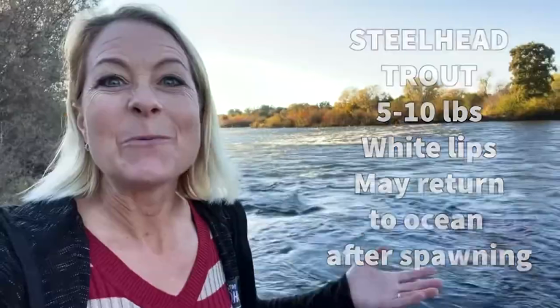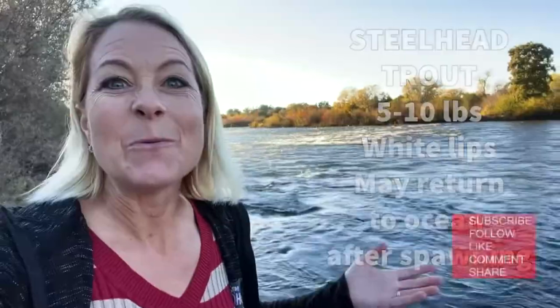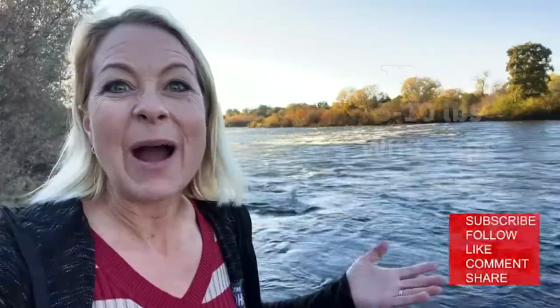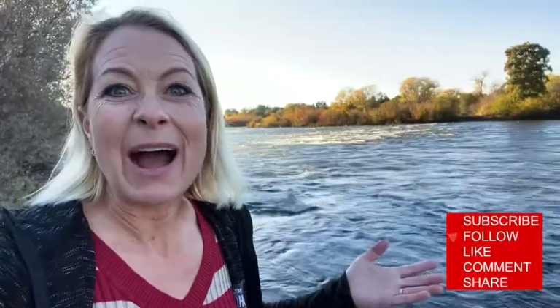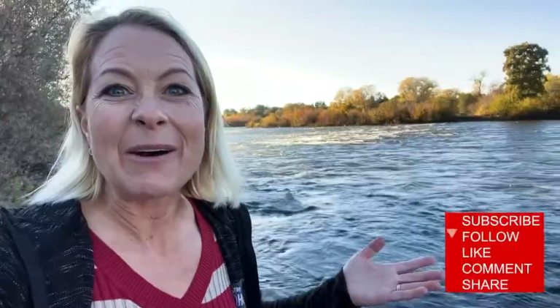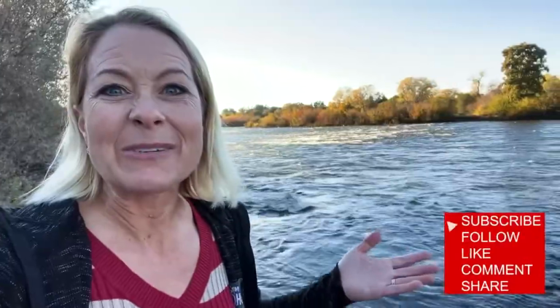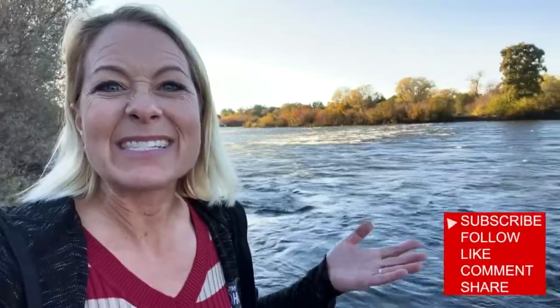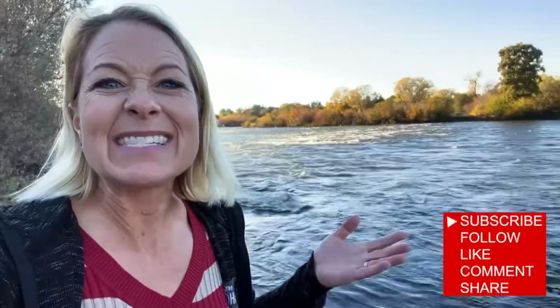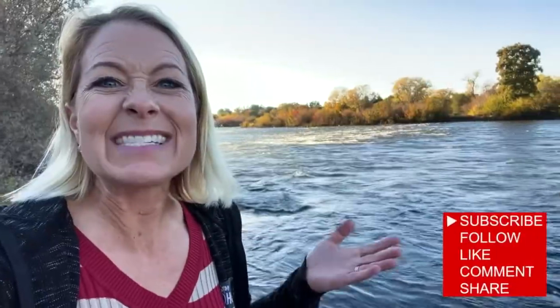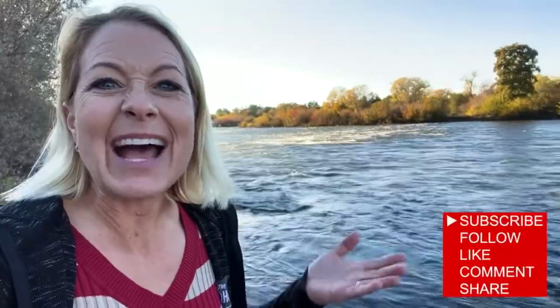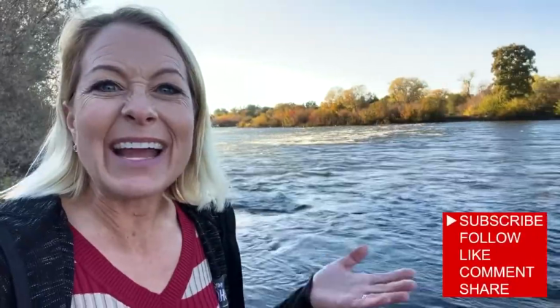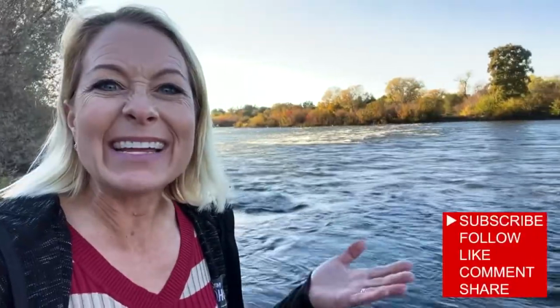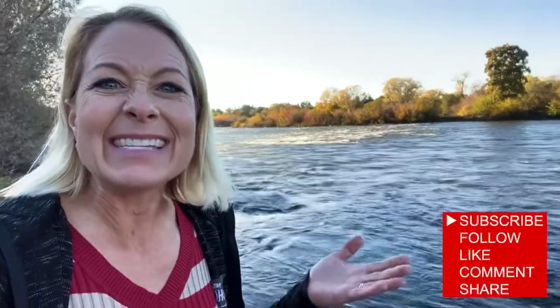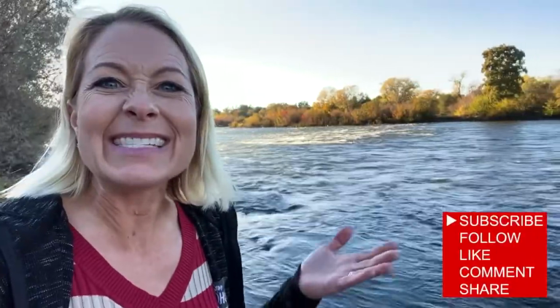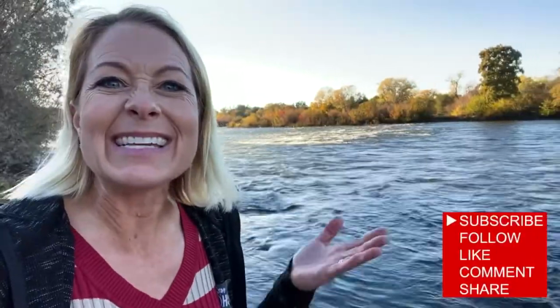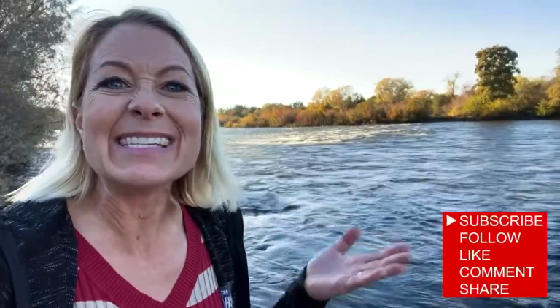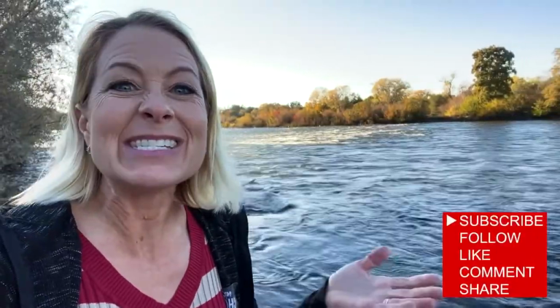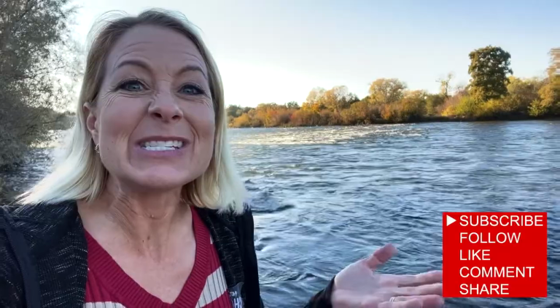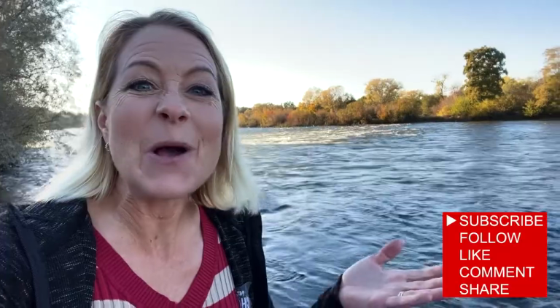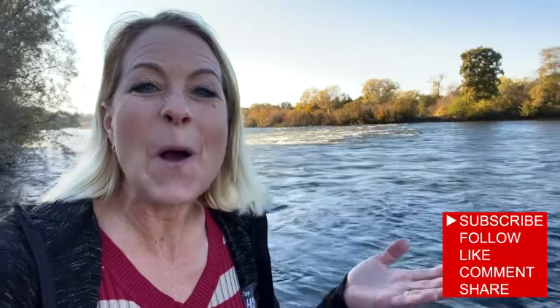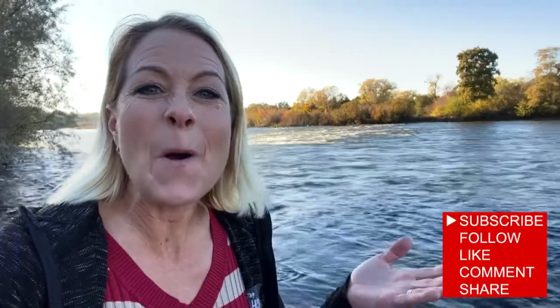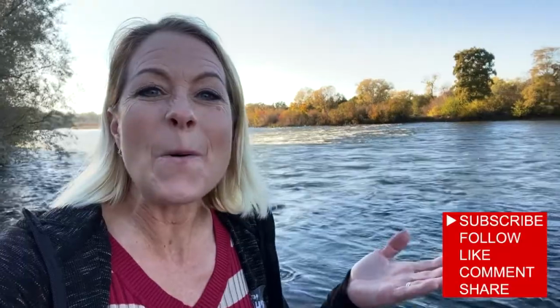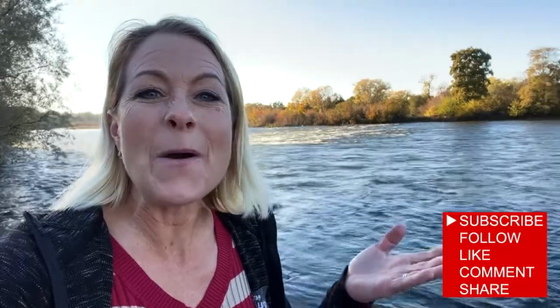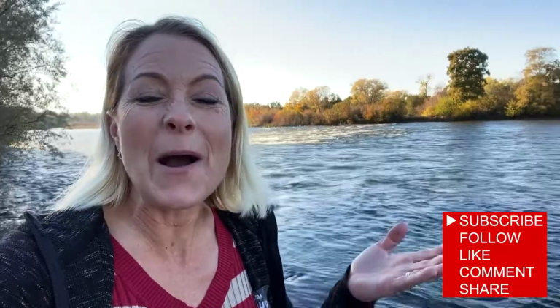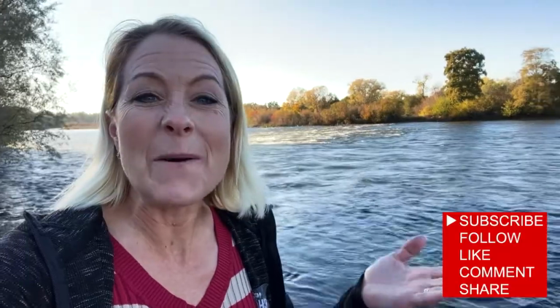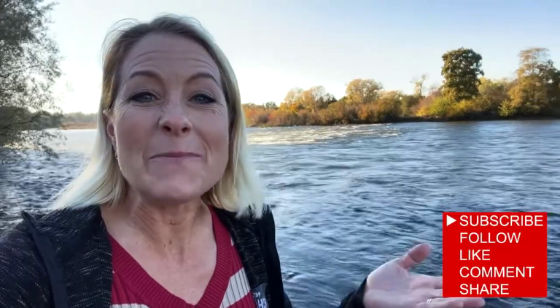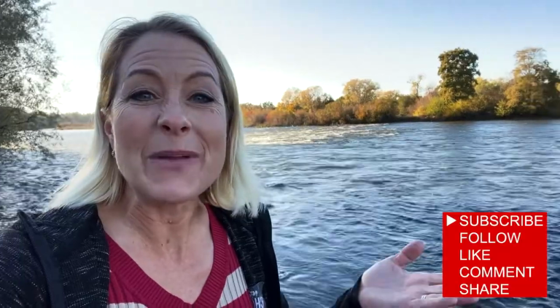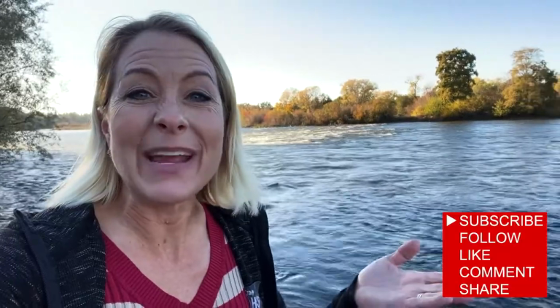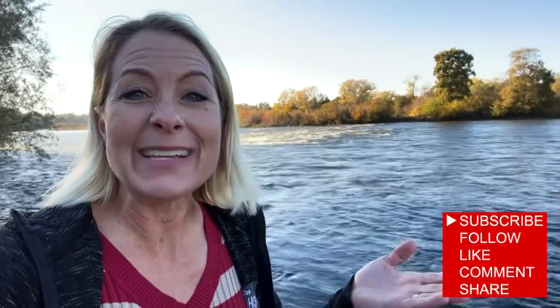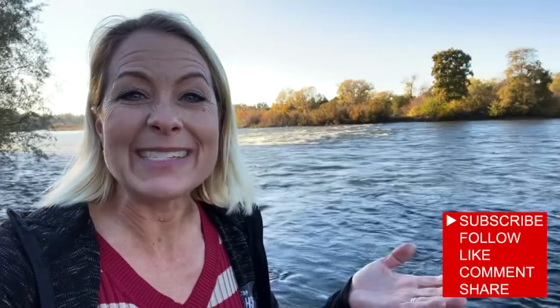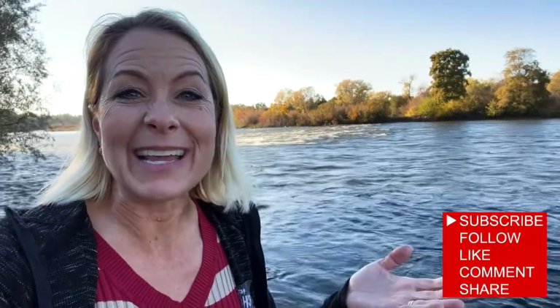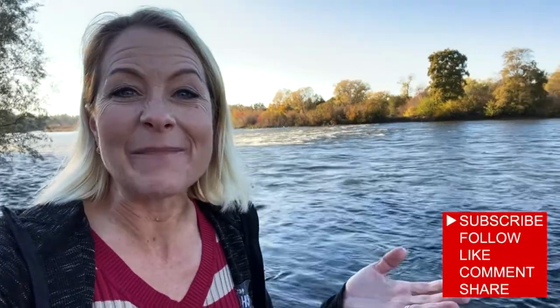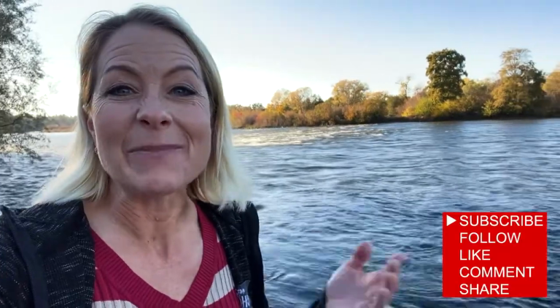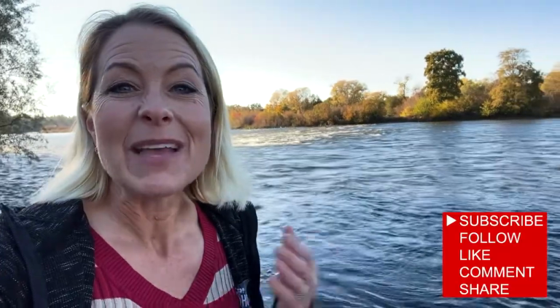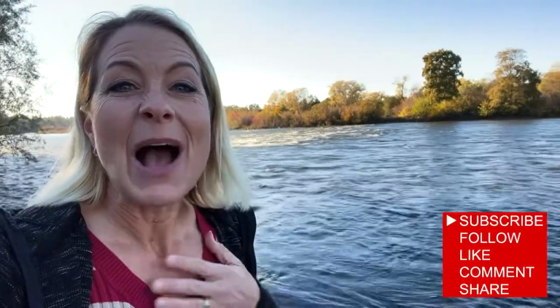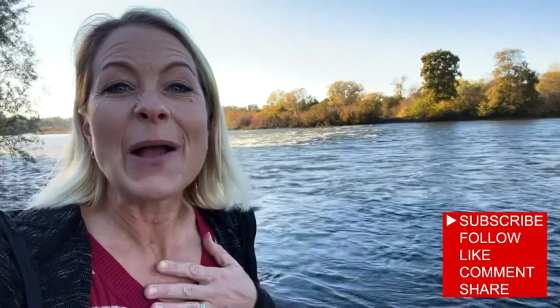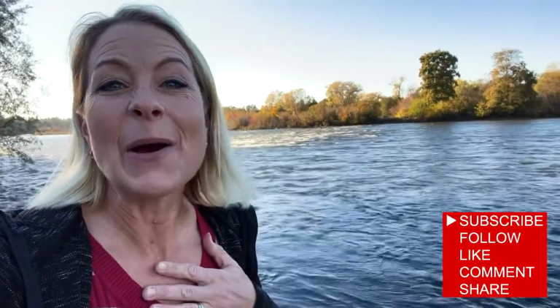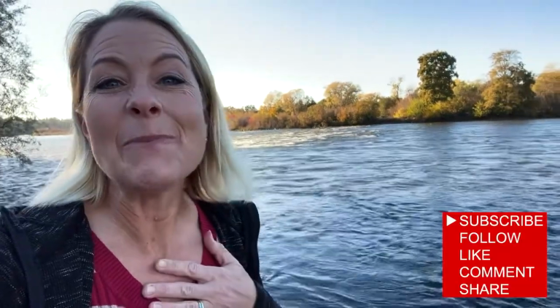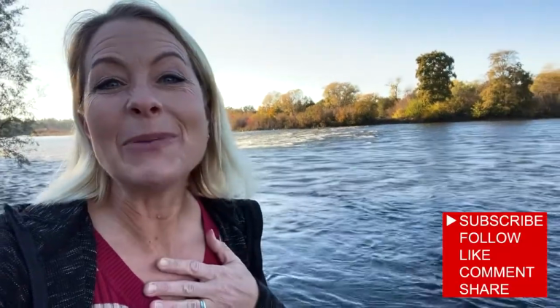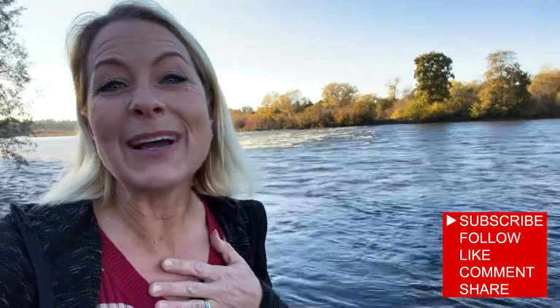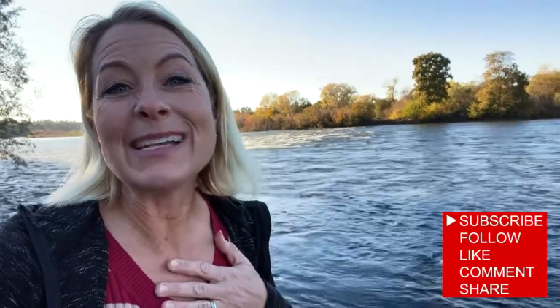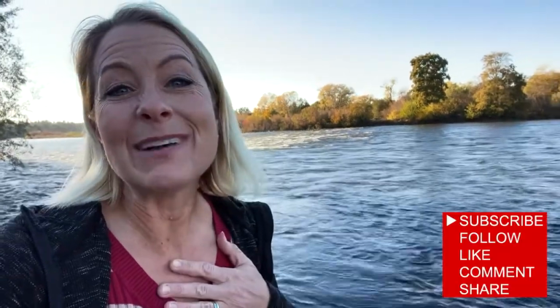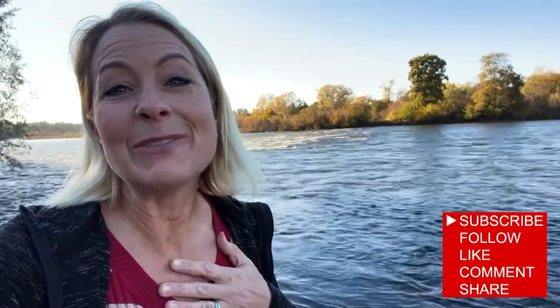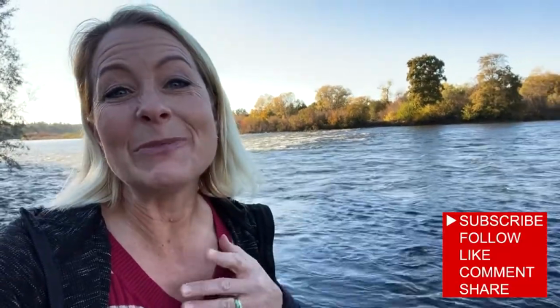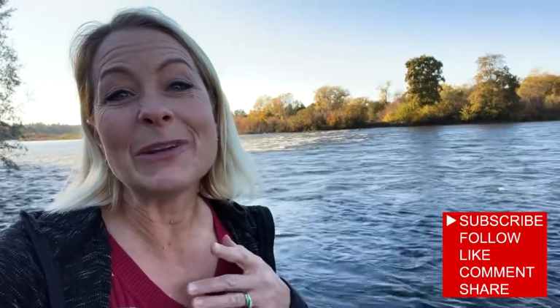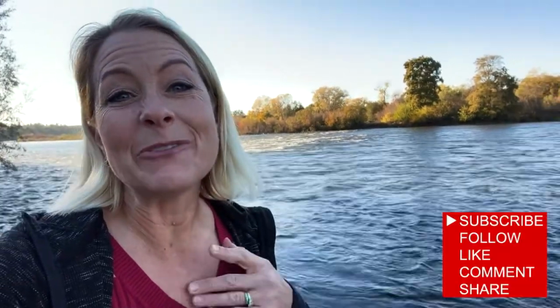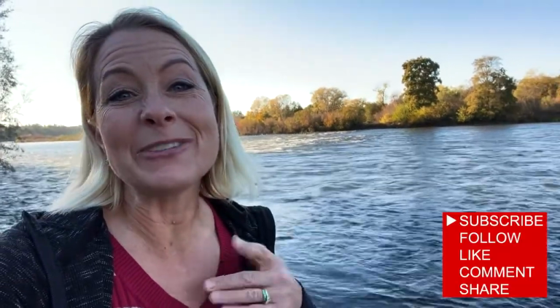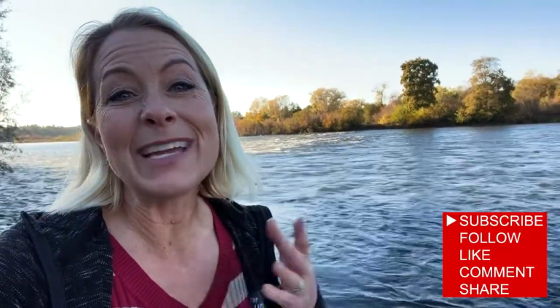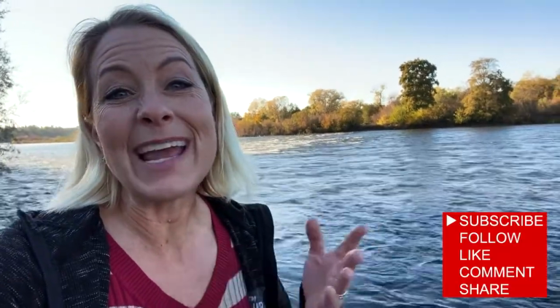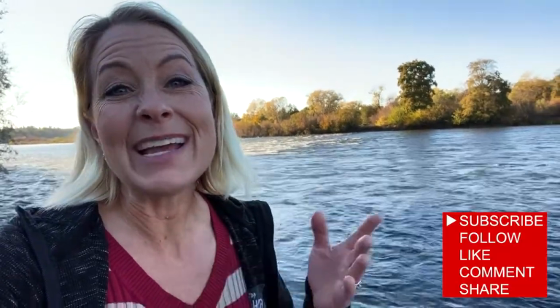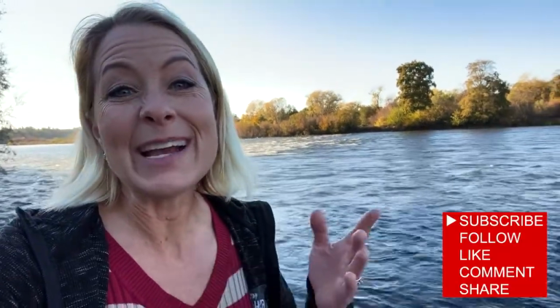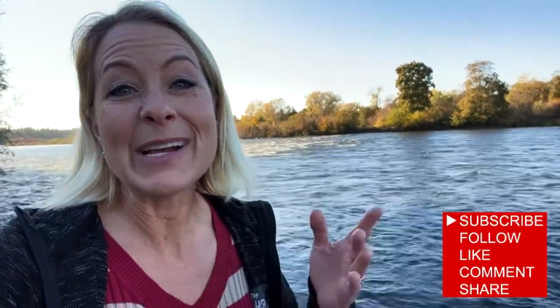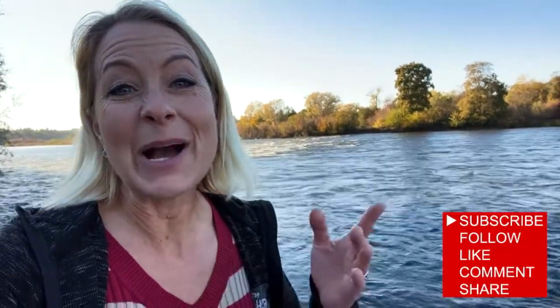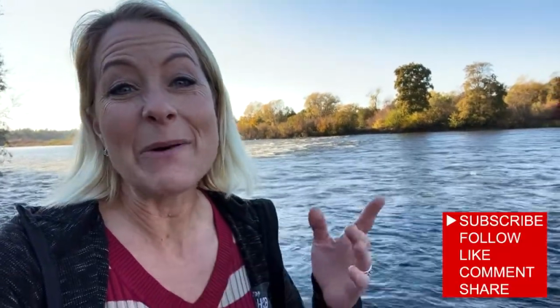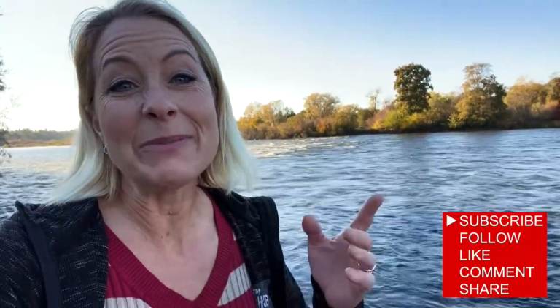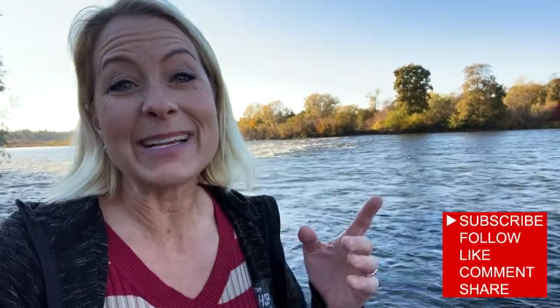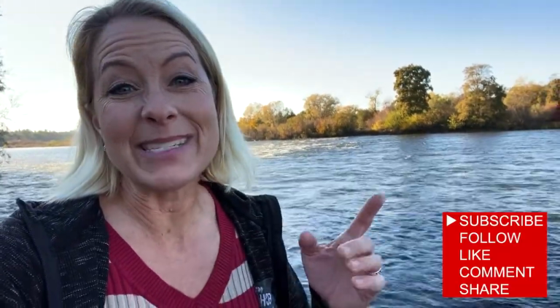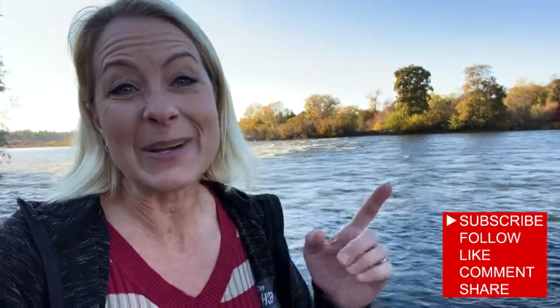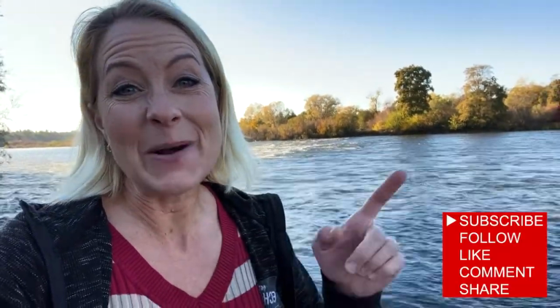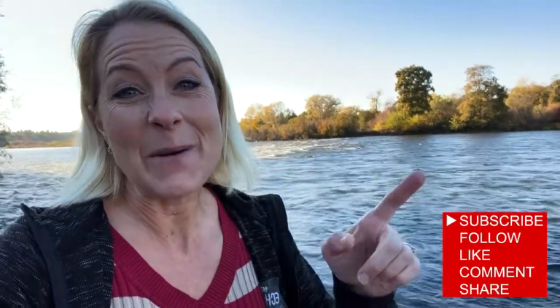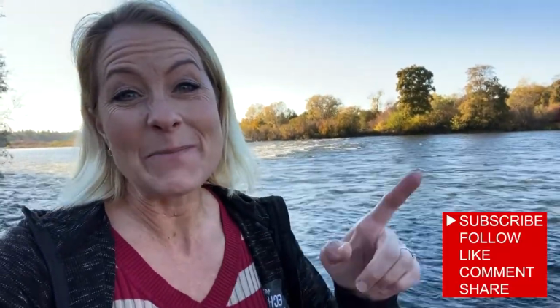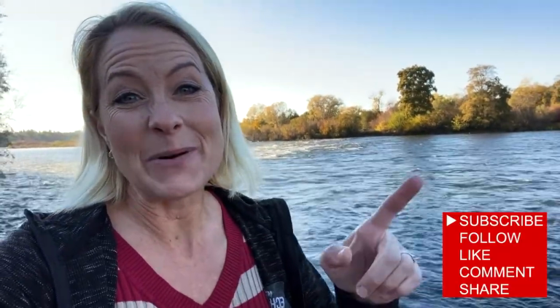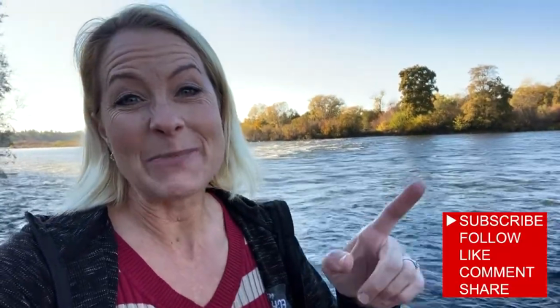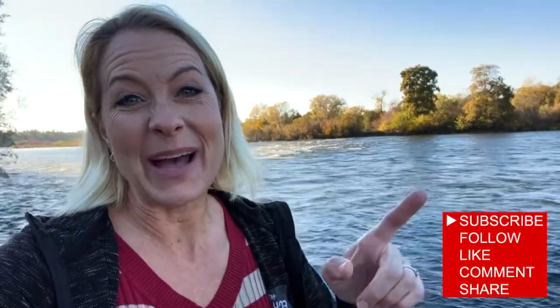Wow, science is so amazing. I hope you guys have a beautiful day. God bless you. Bye-bye.